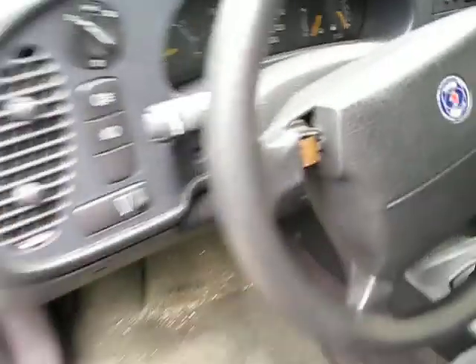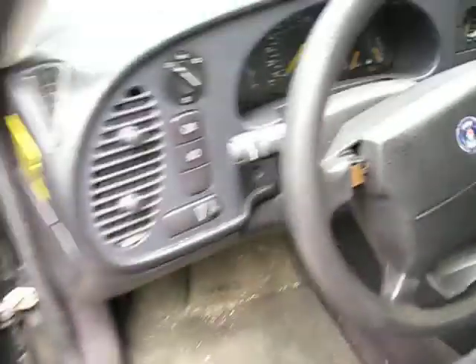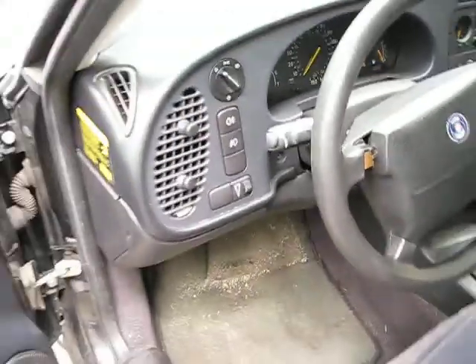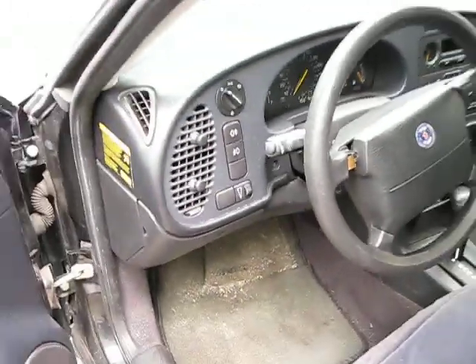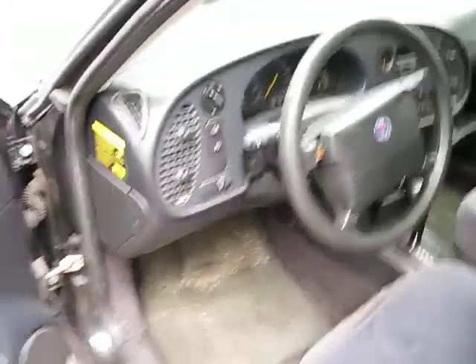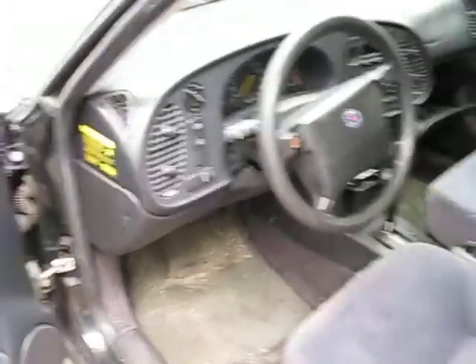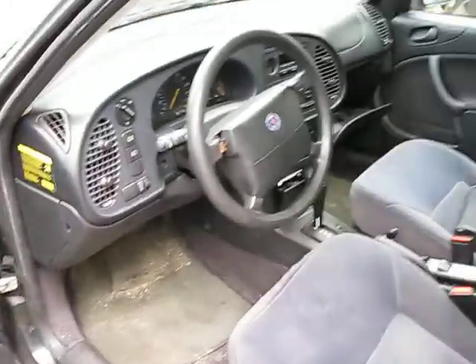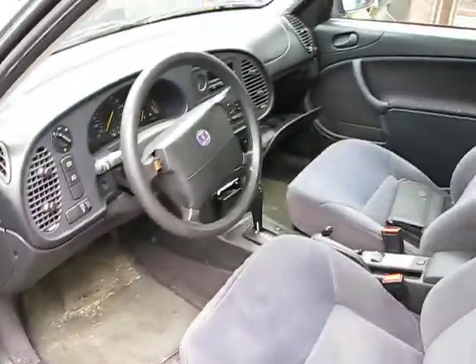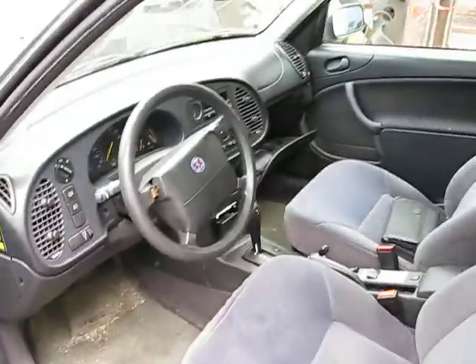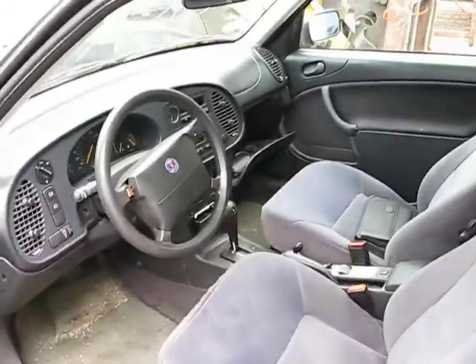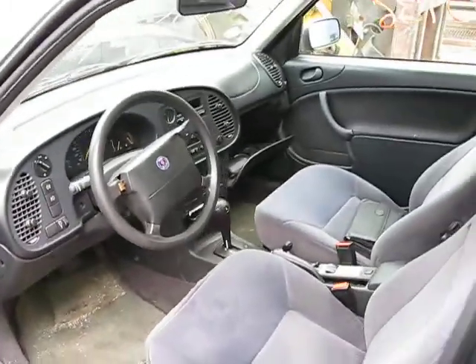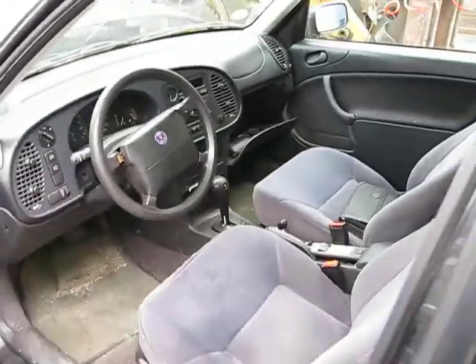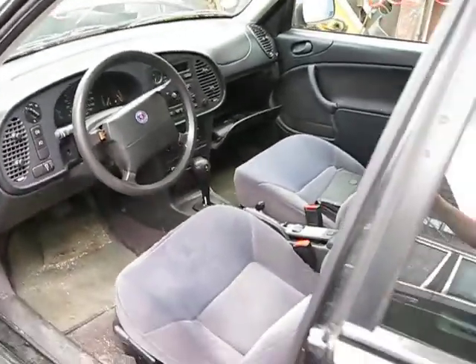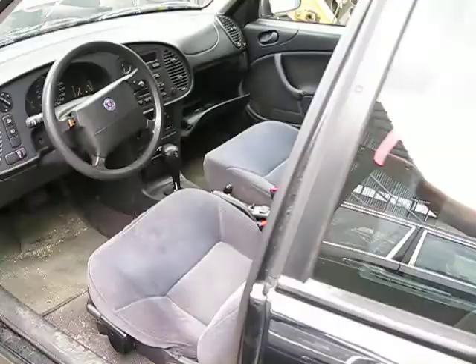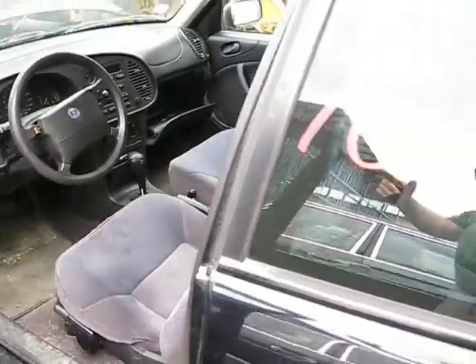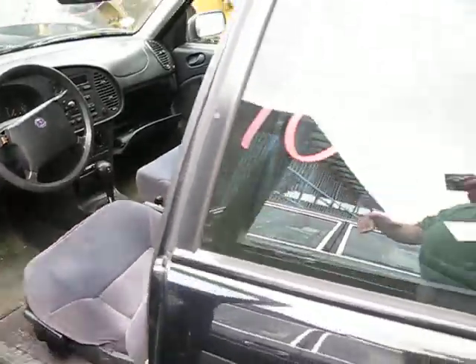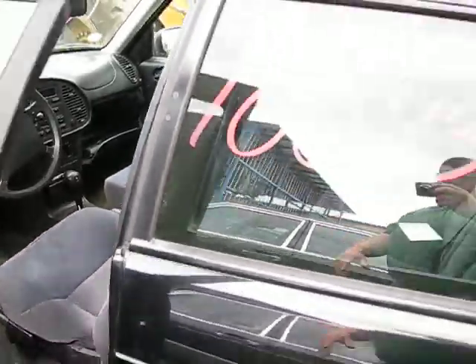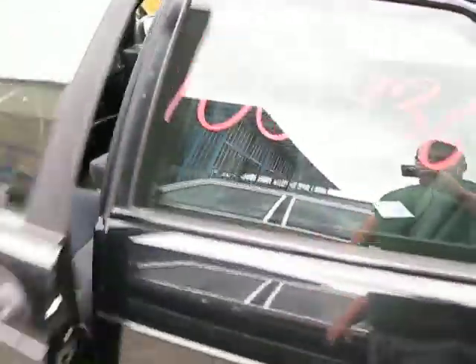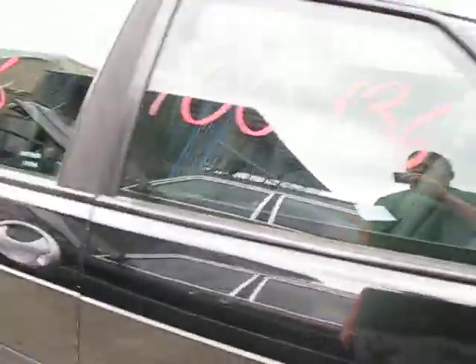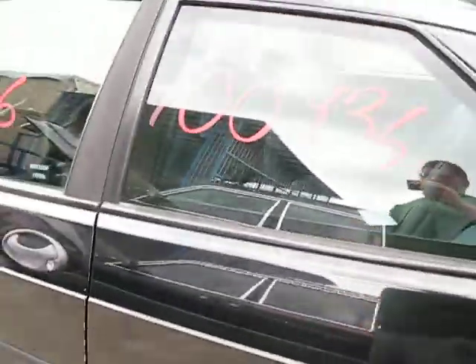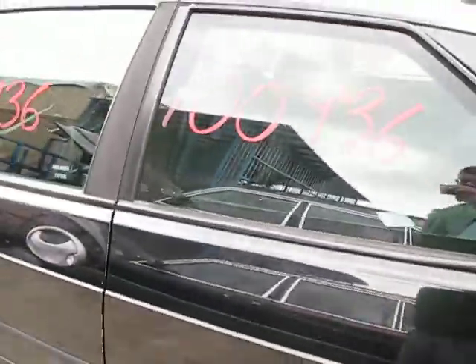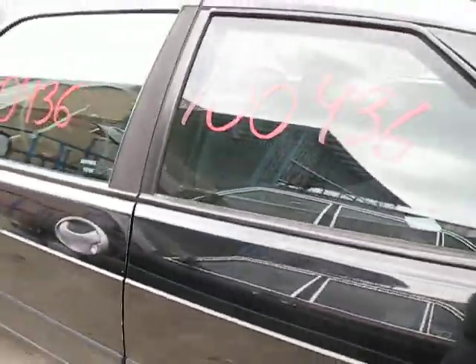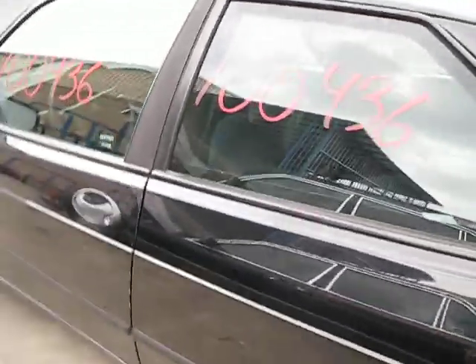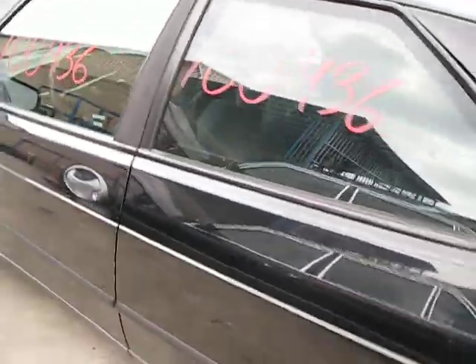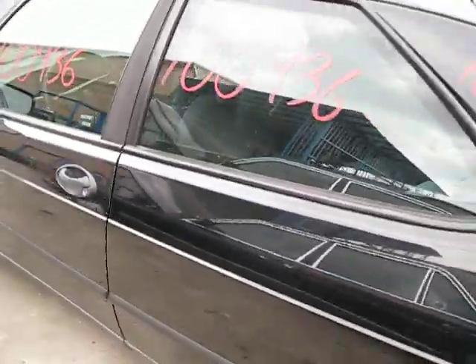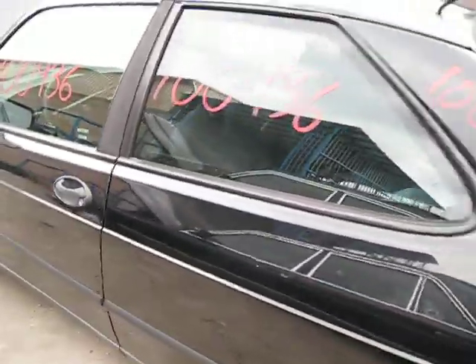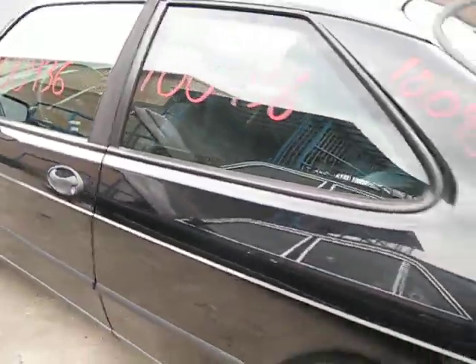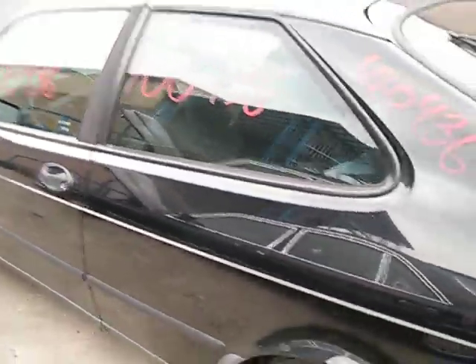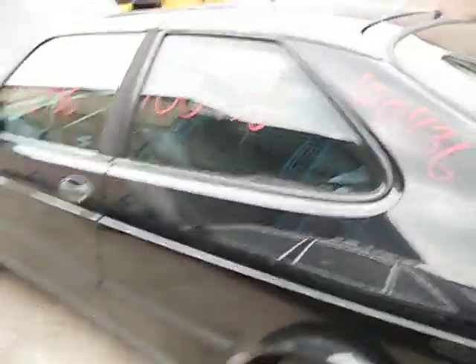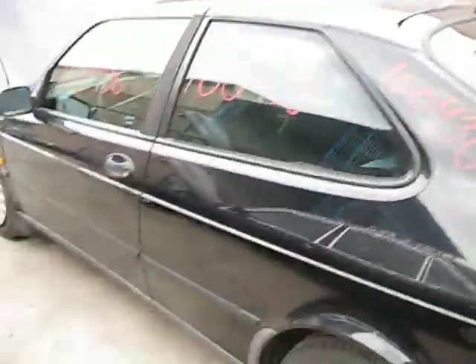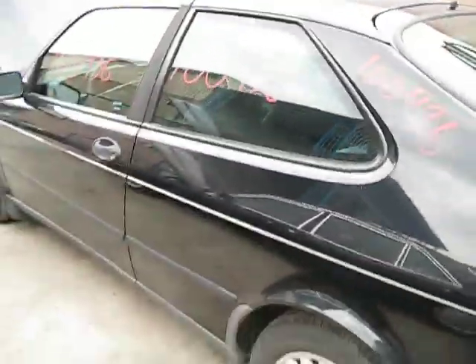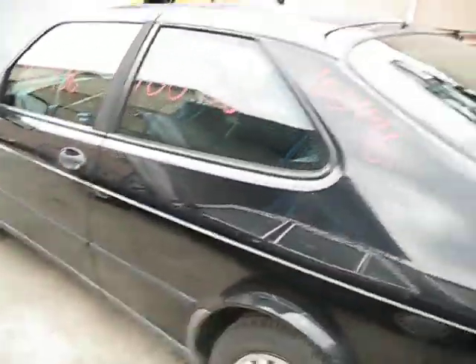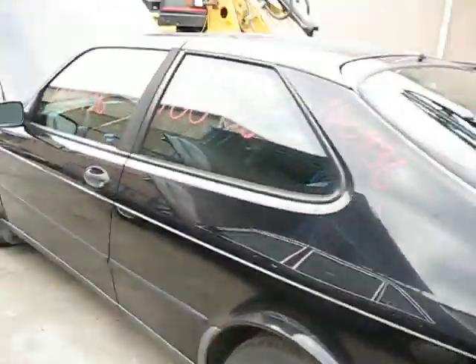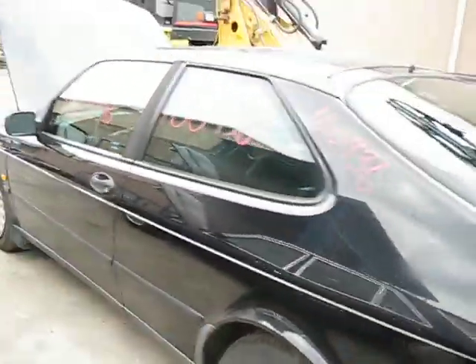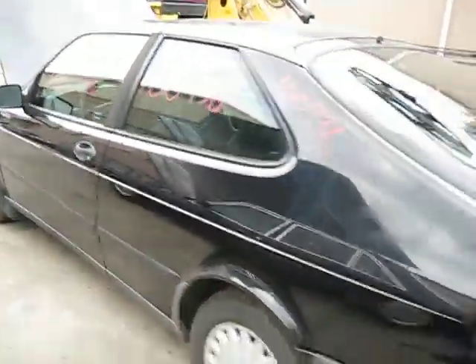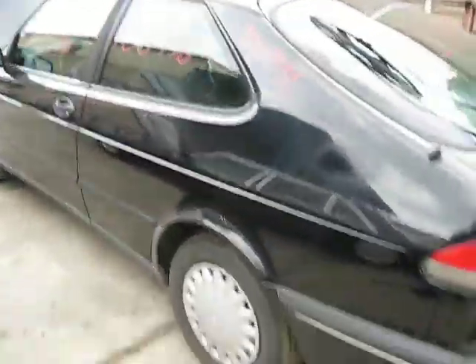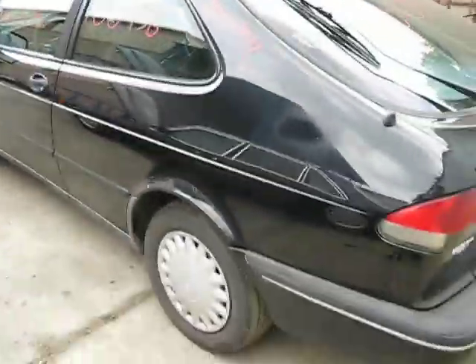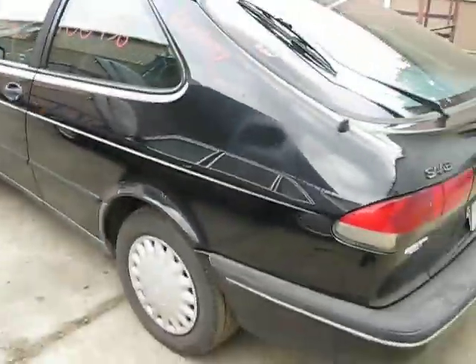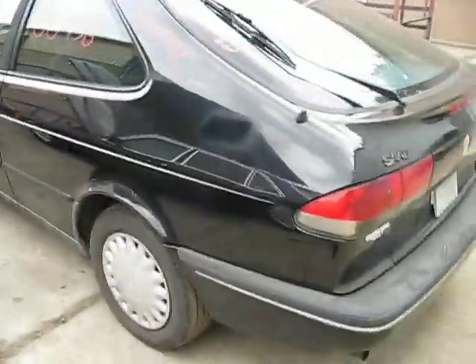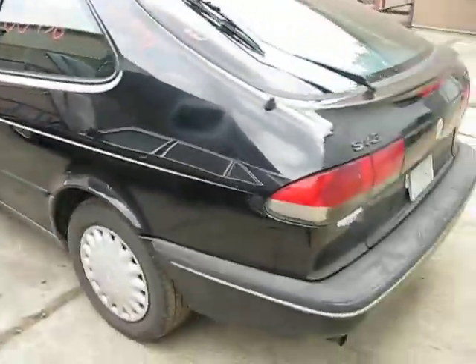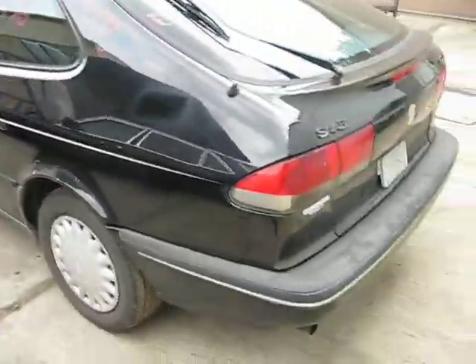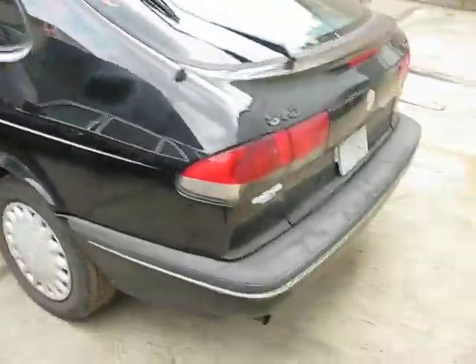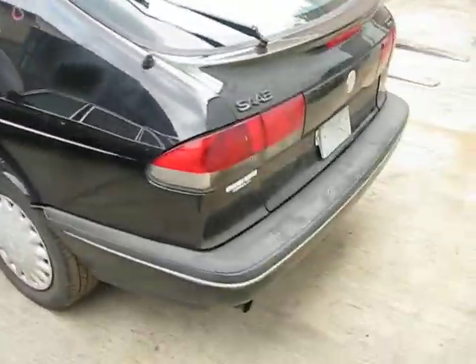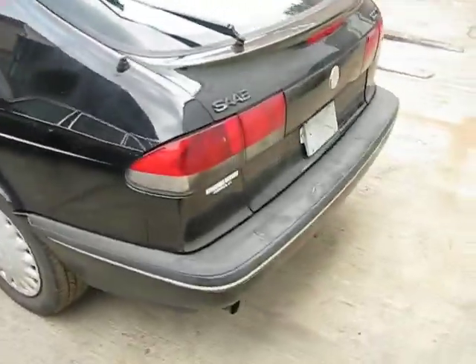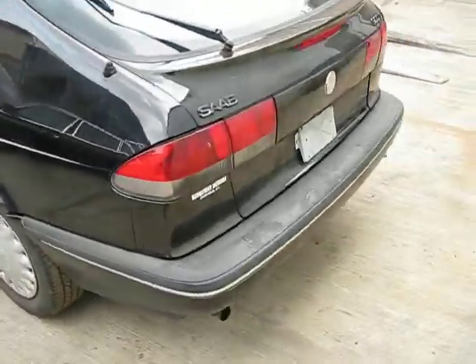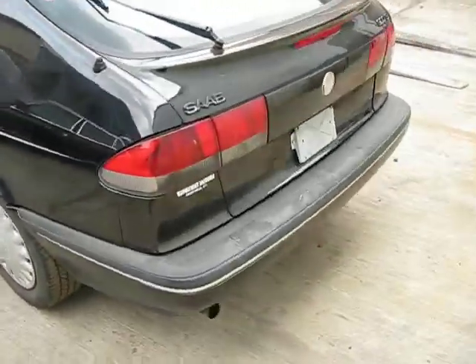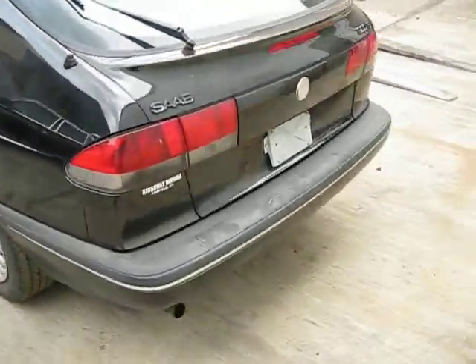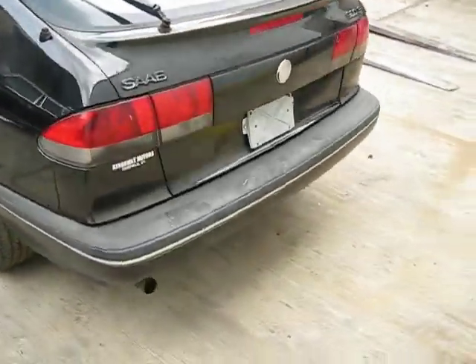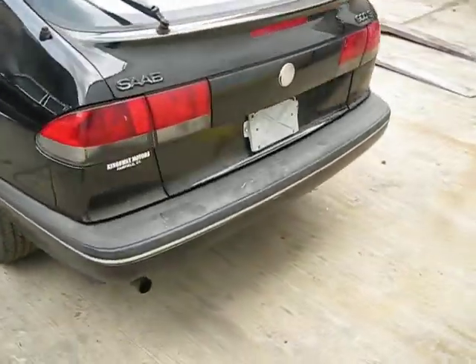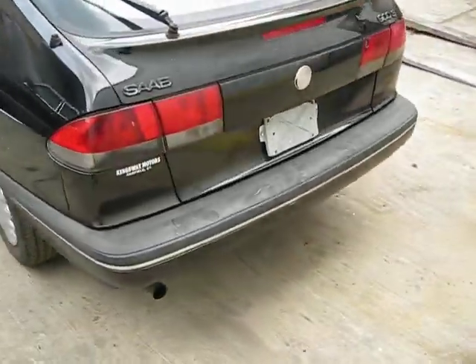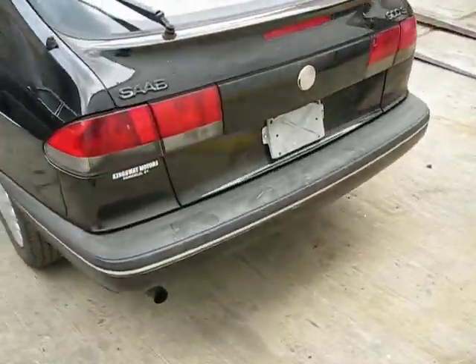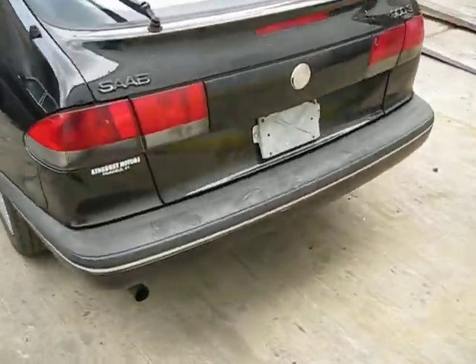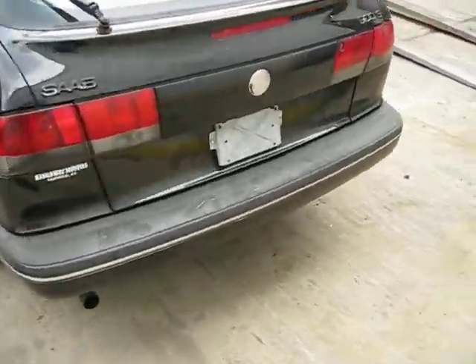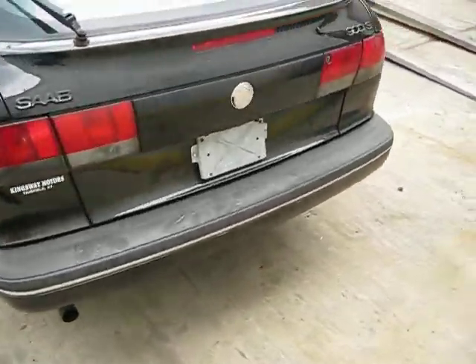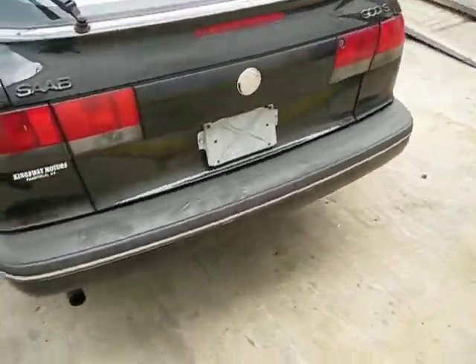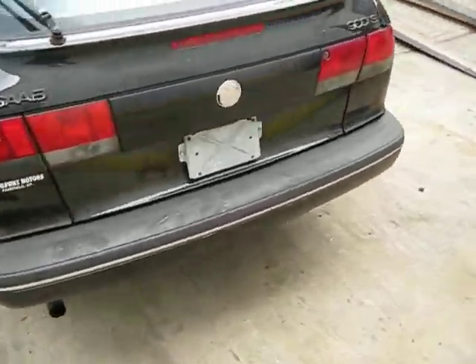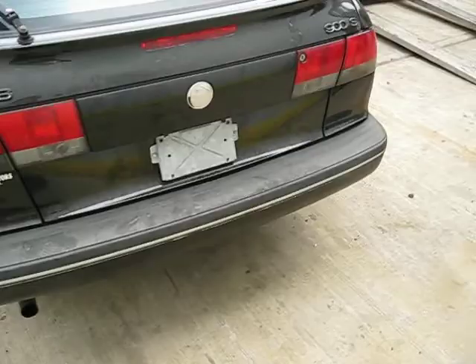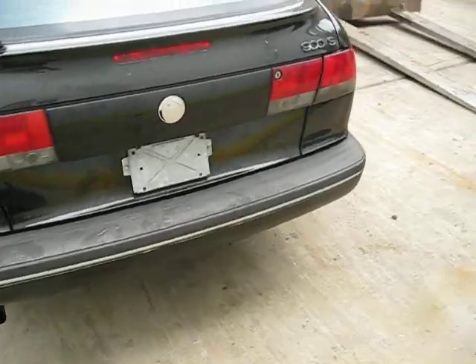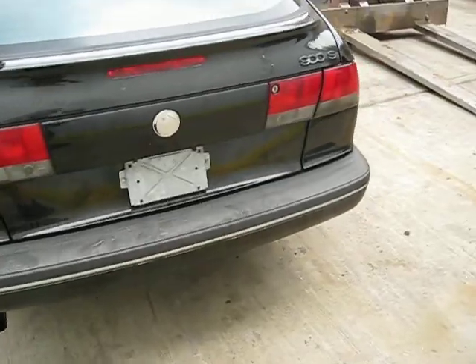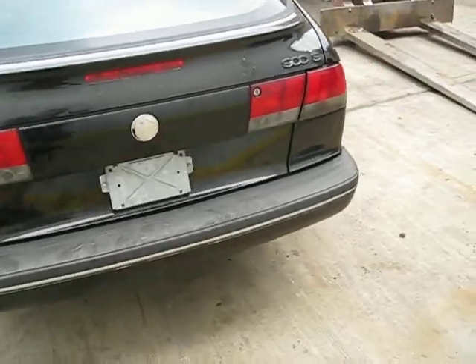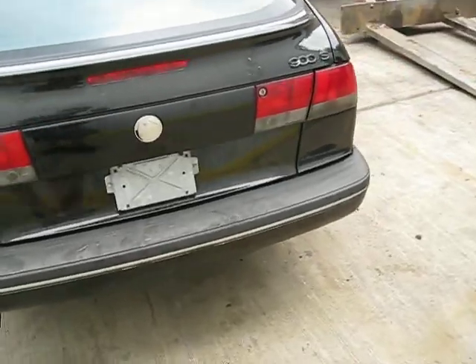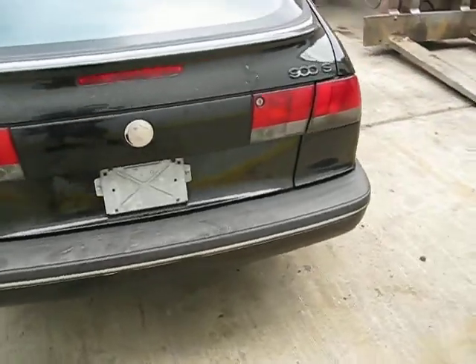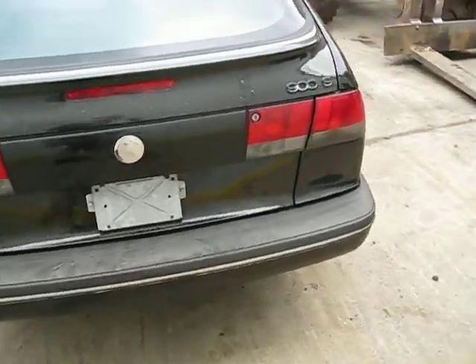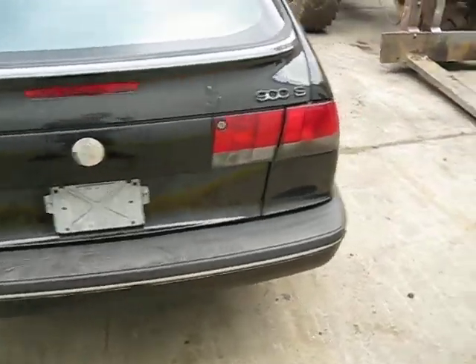We purchased this vehicle locally through one of our street customers. It does have a good engine and transmission, and it also has some good body parts.